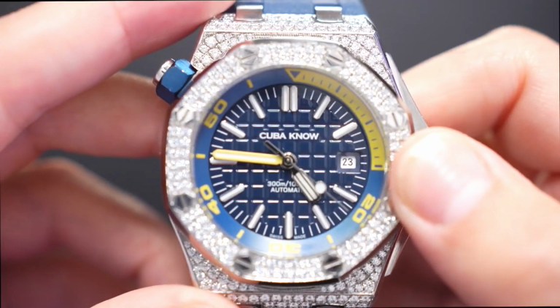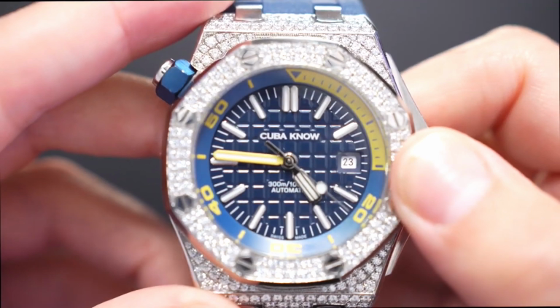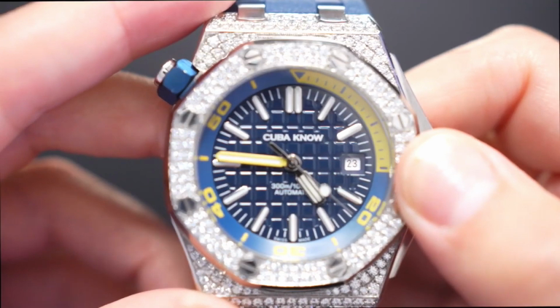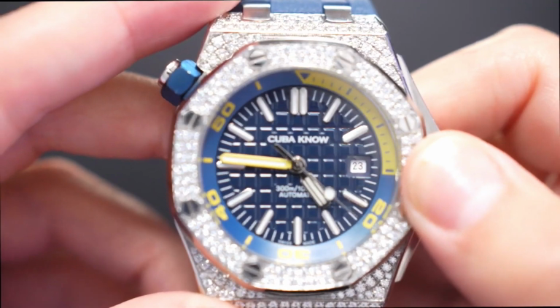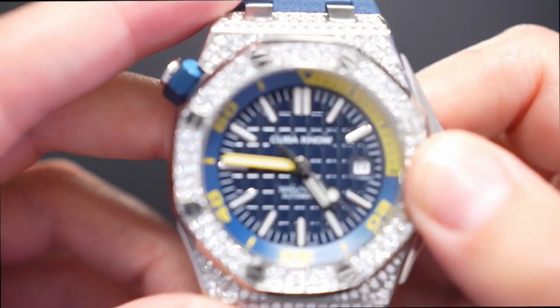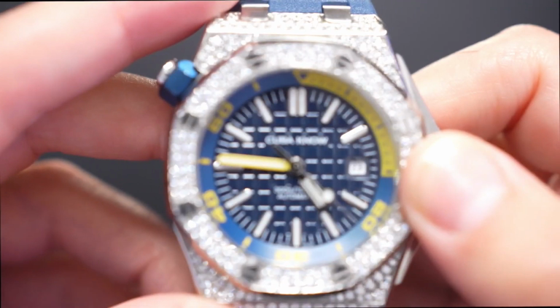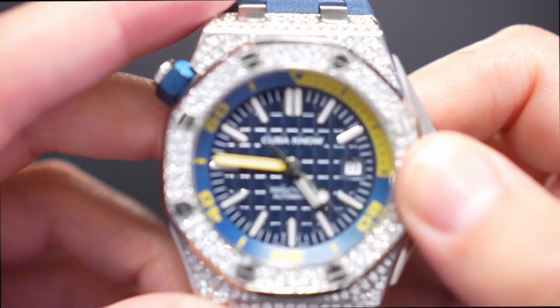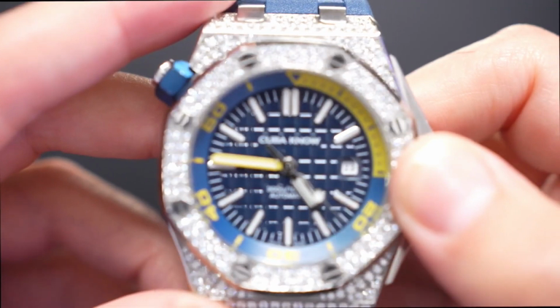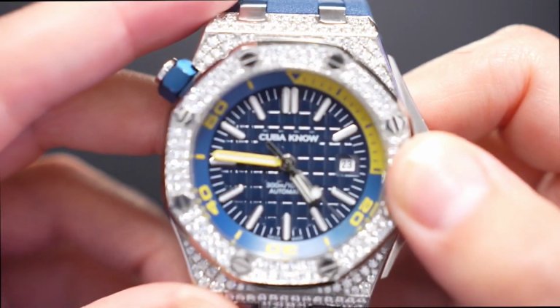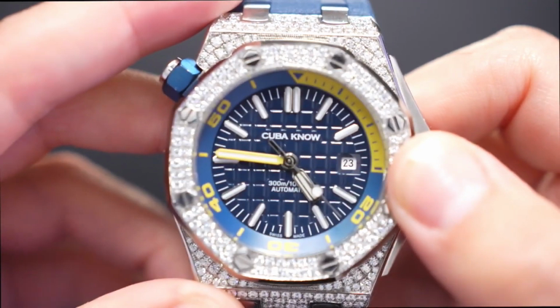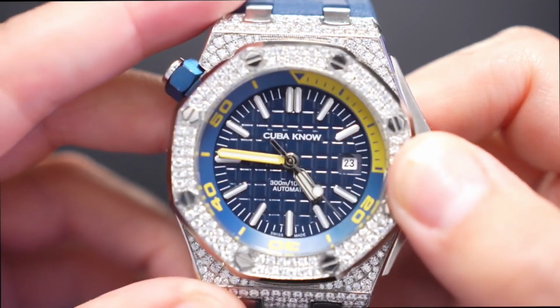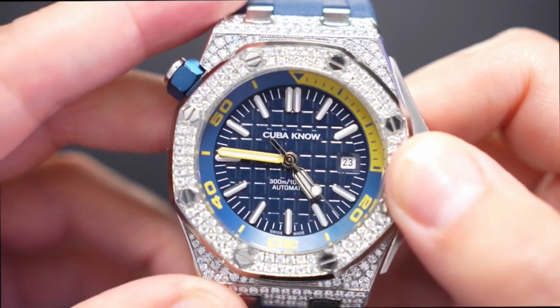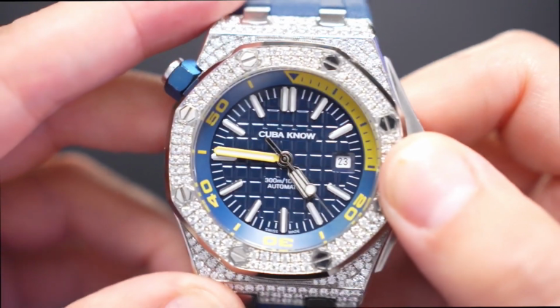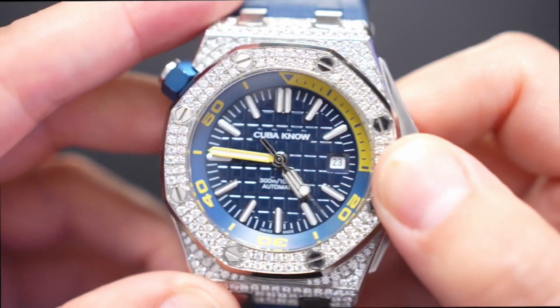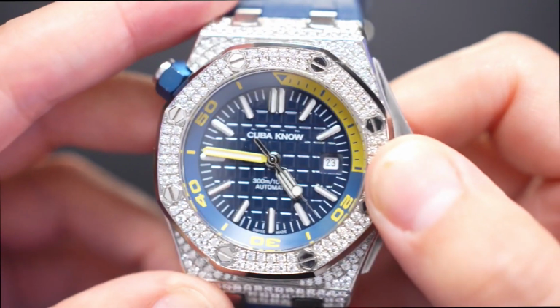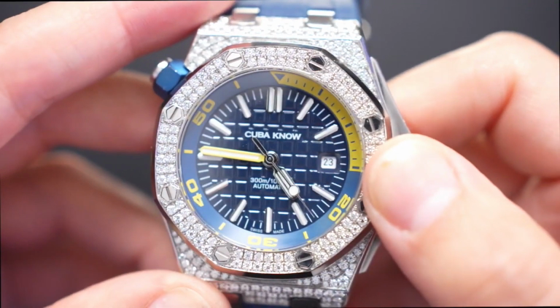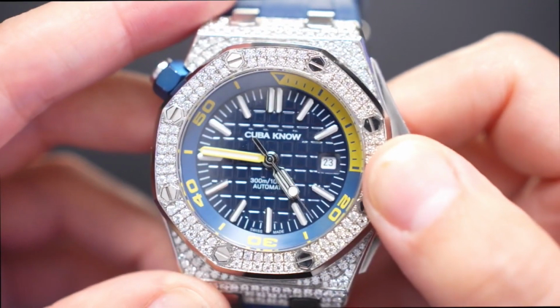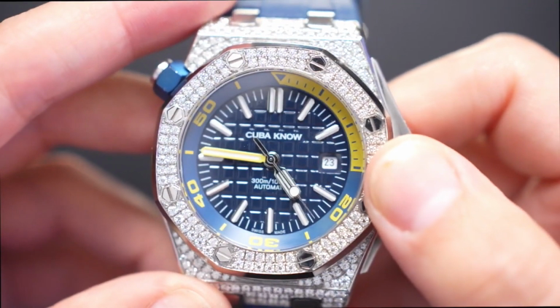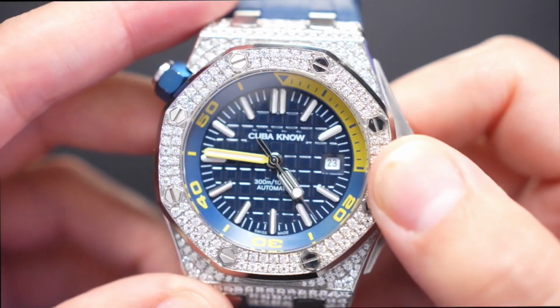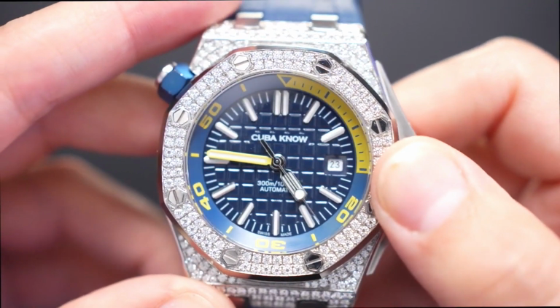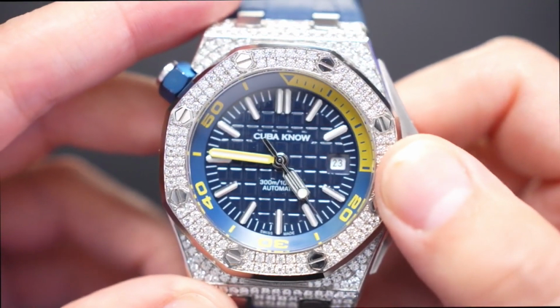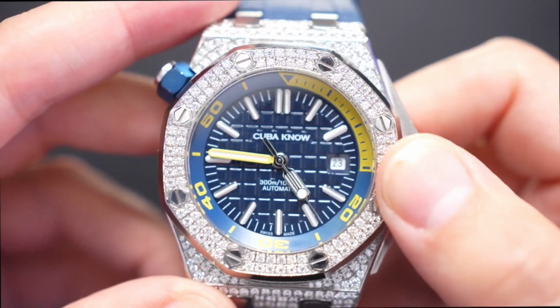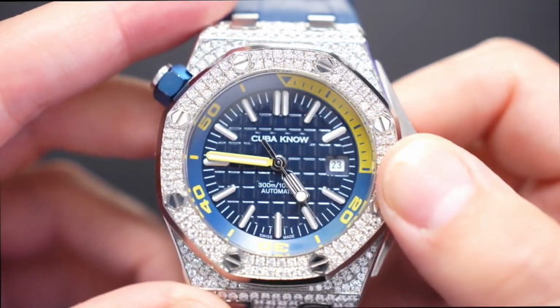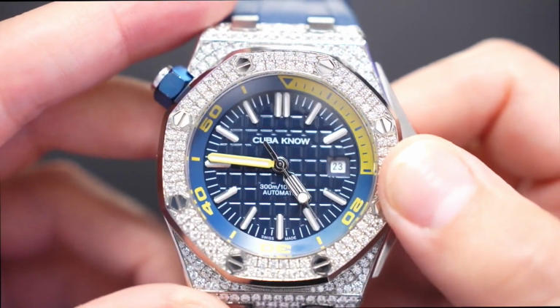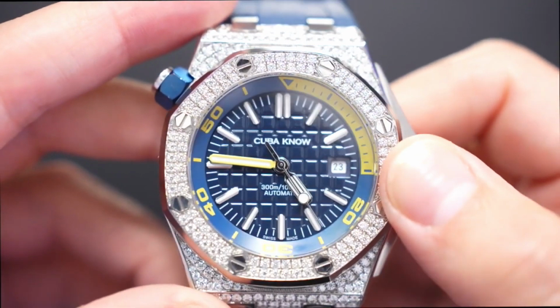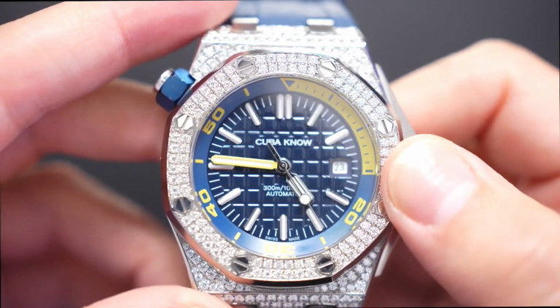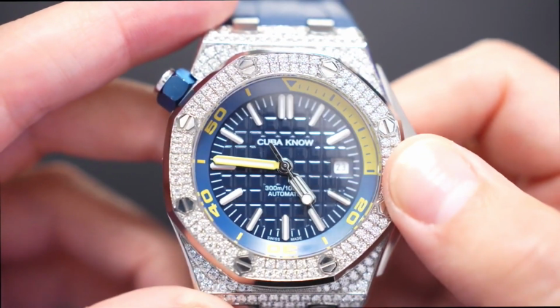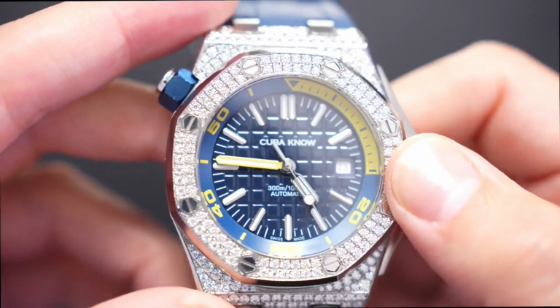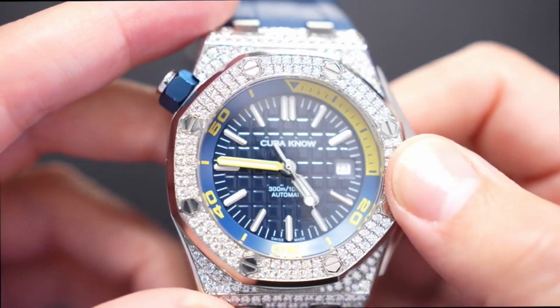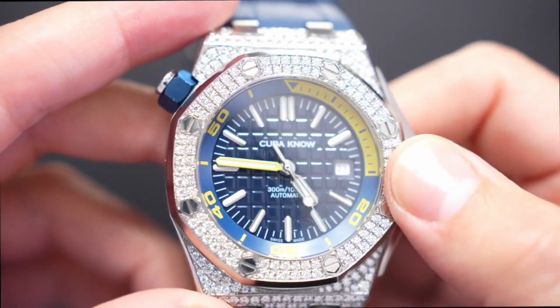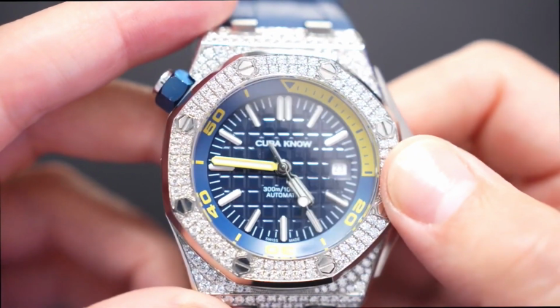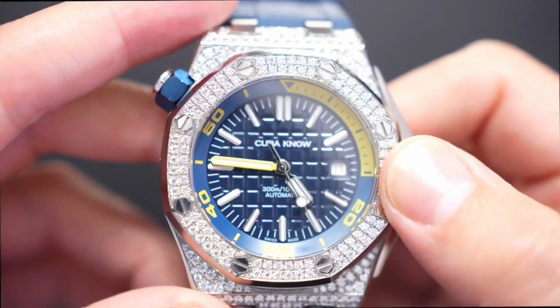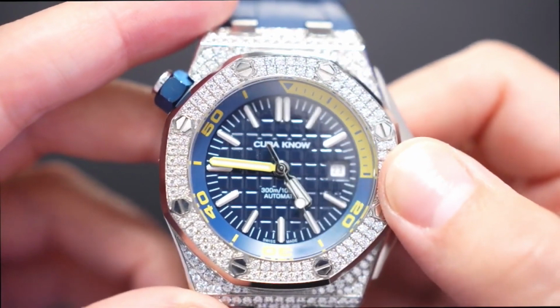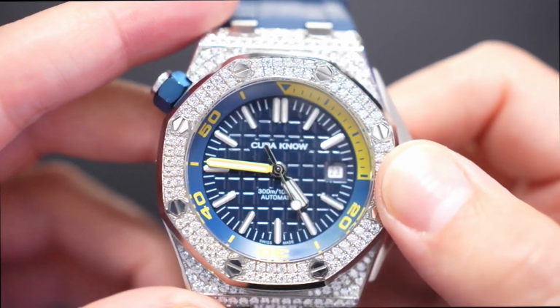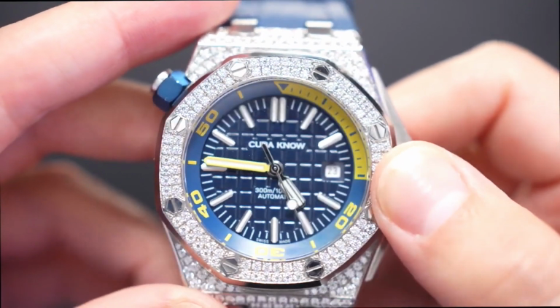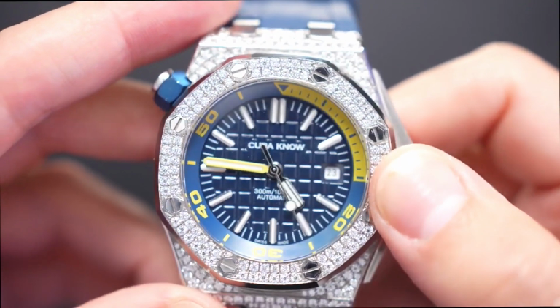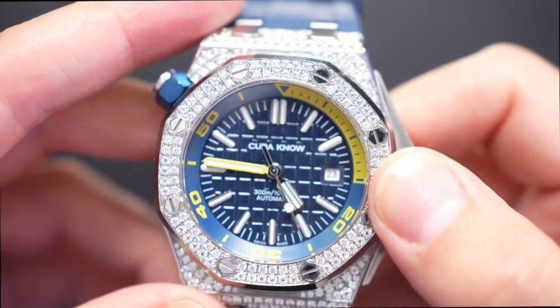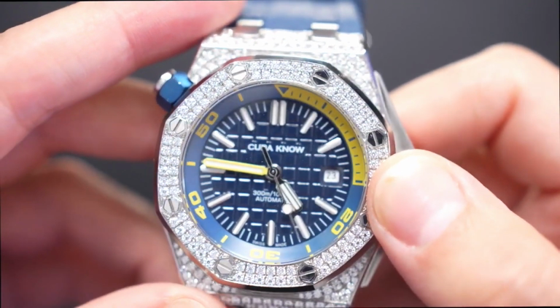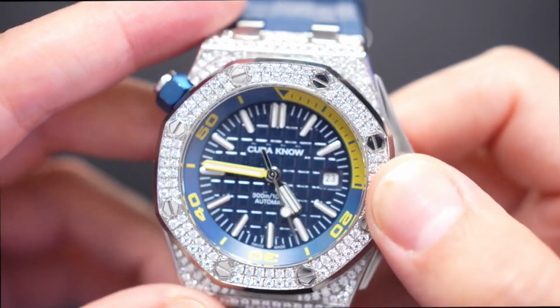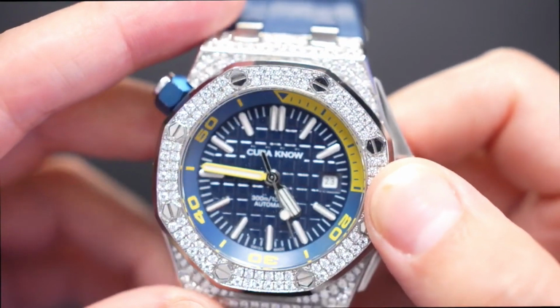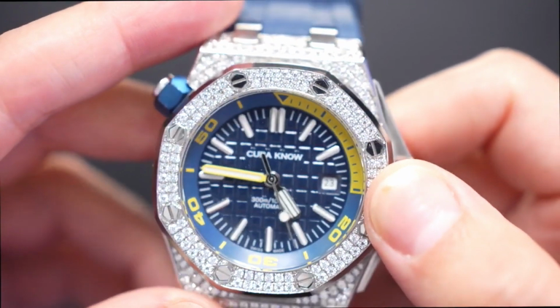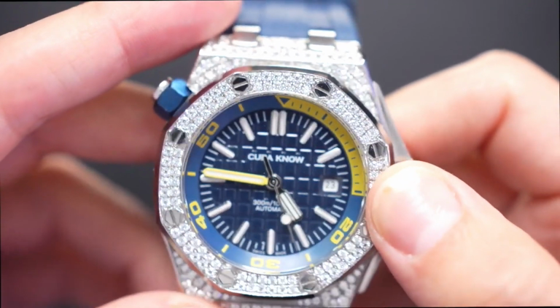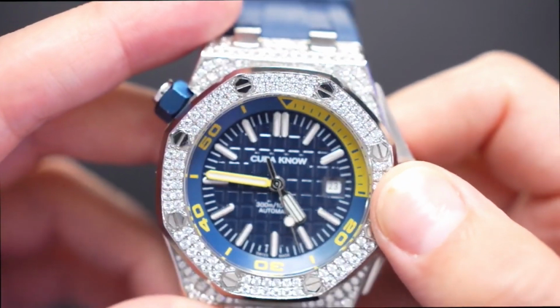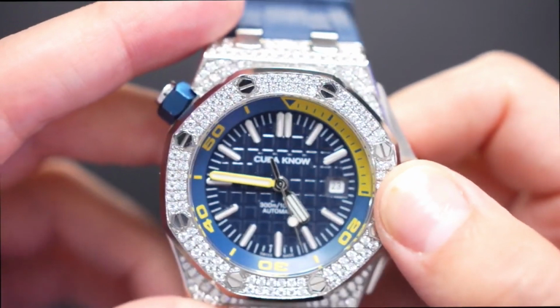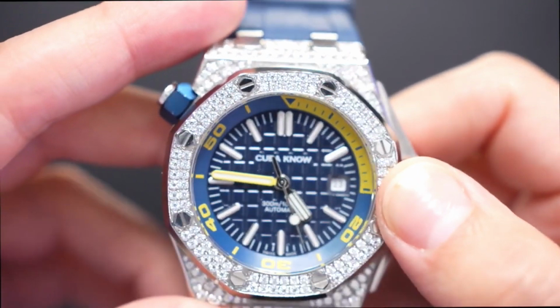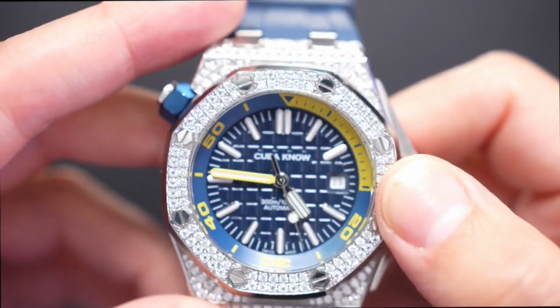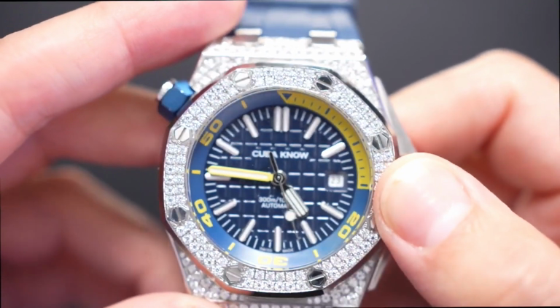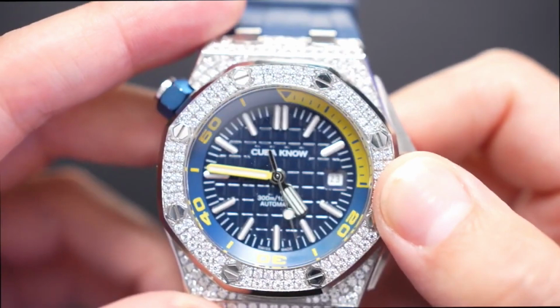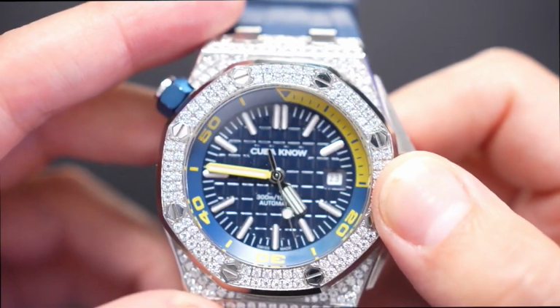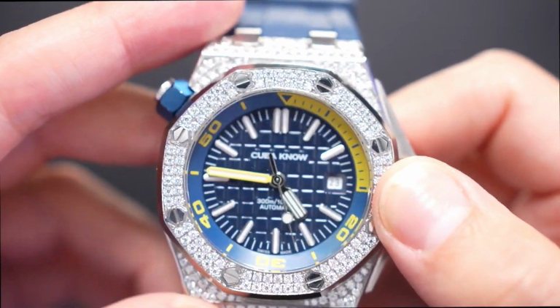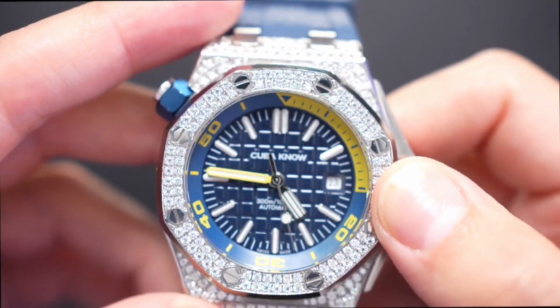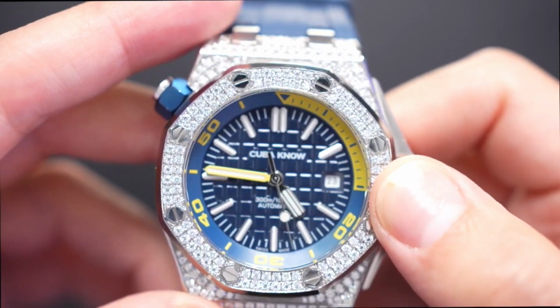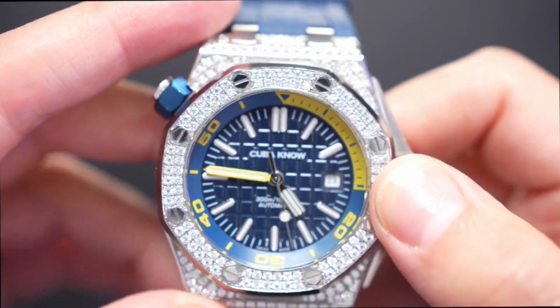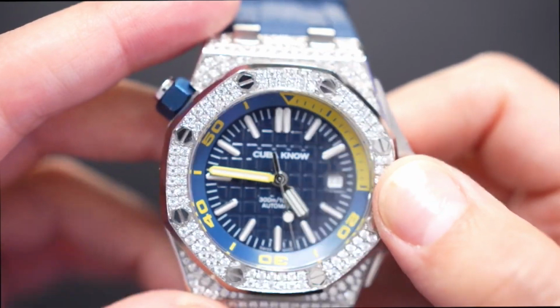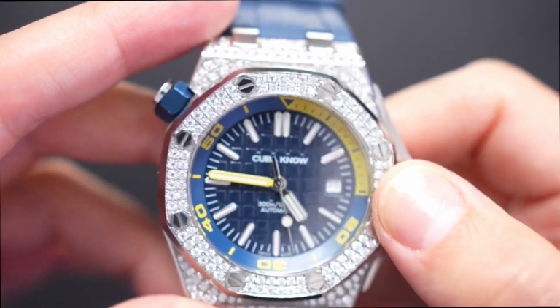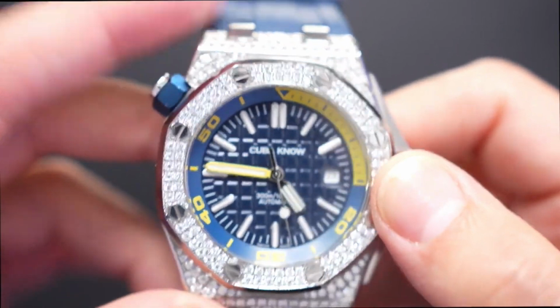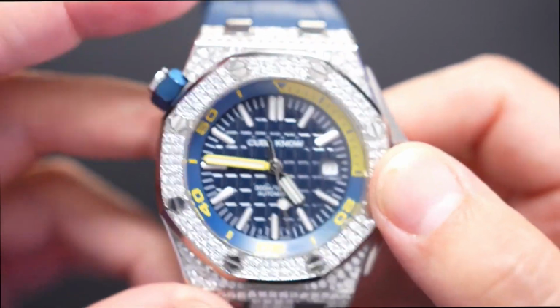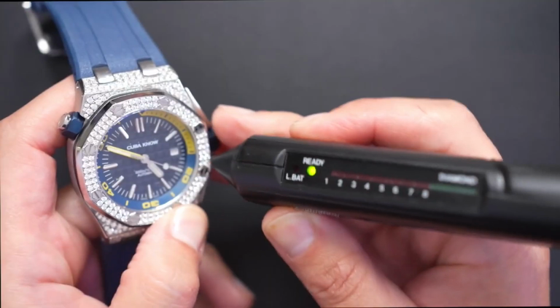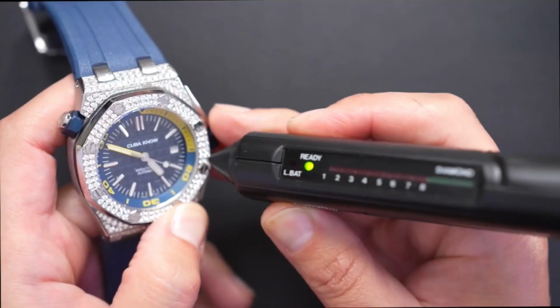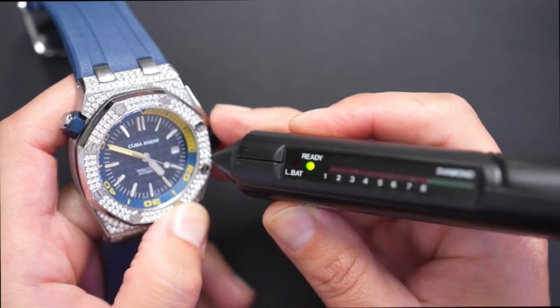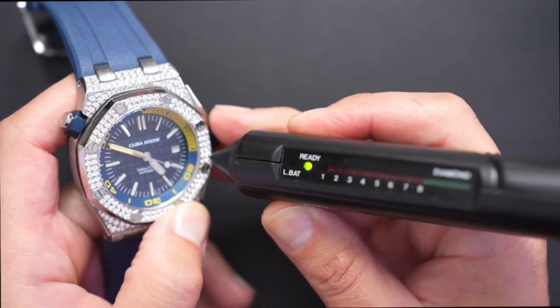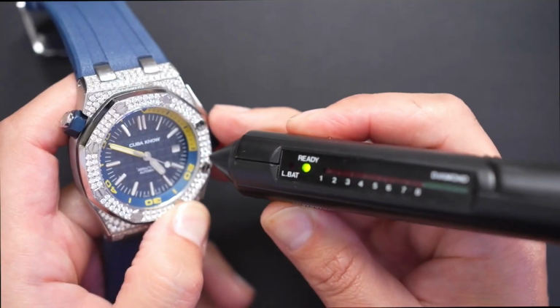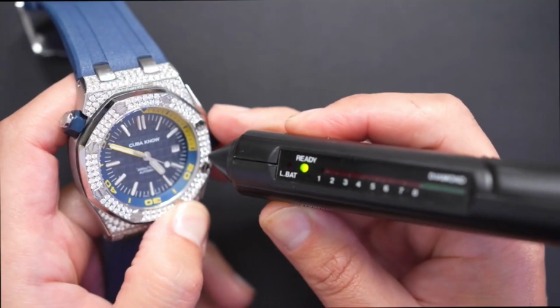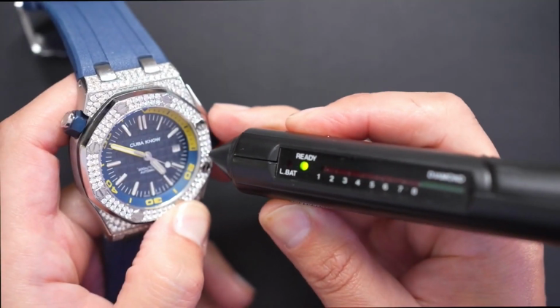A money font, super clean, will add all the uniqueness that you're looking for in a timepiece. Let's make sure that these hit.